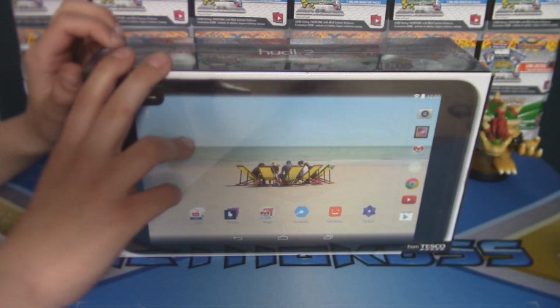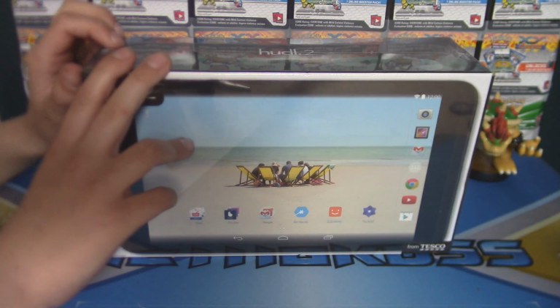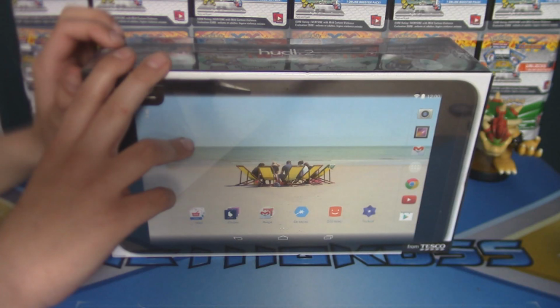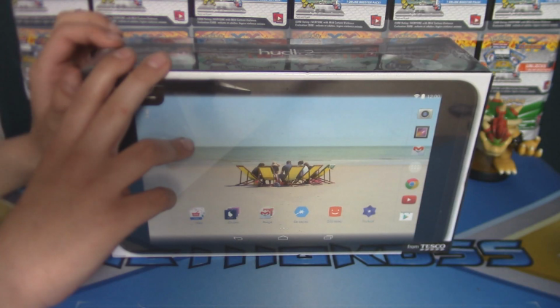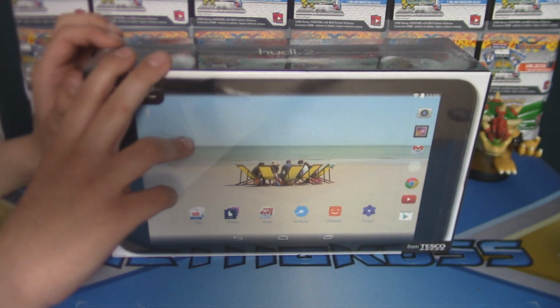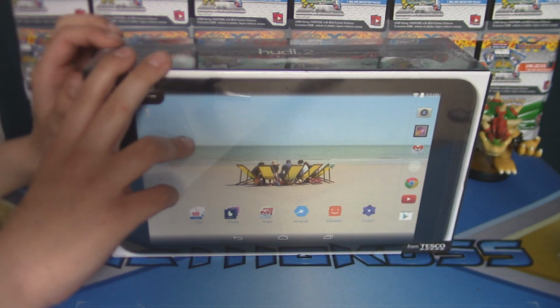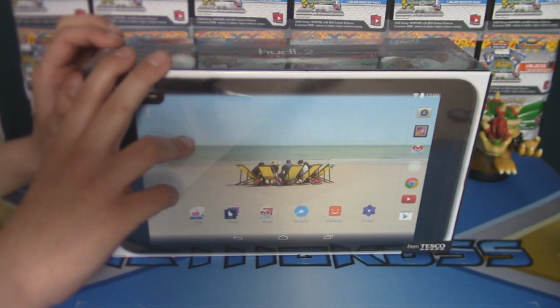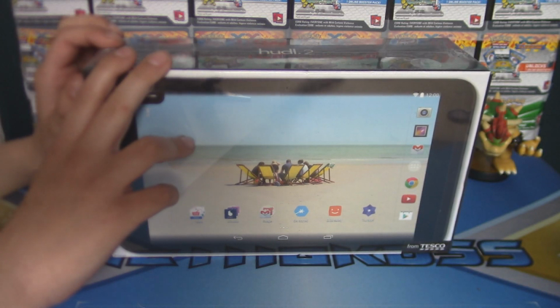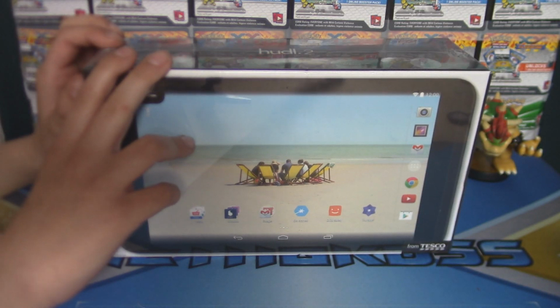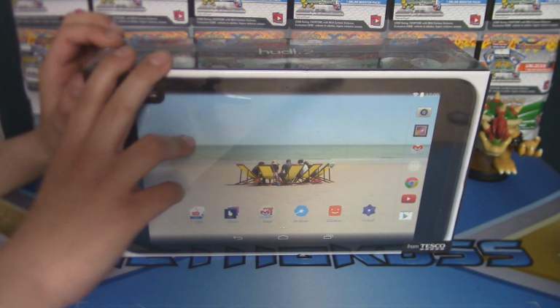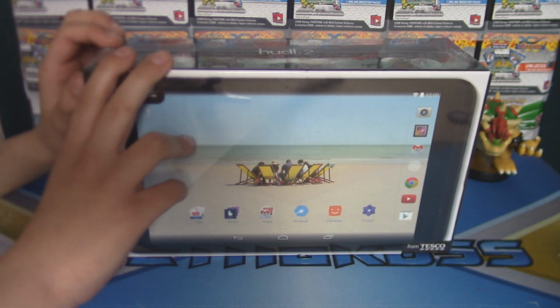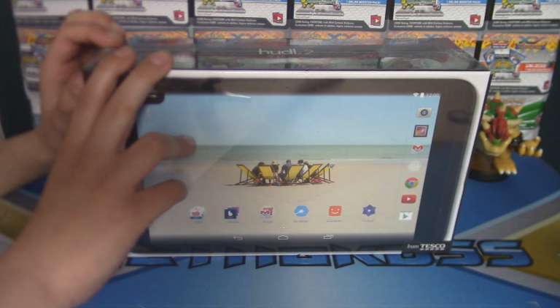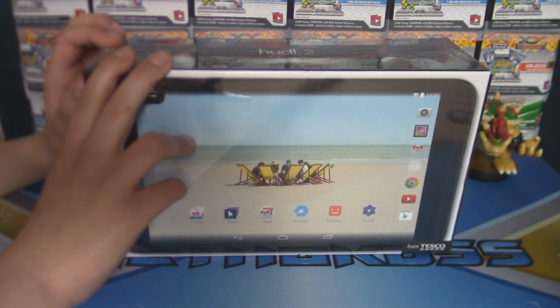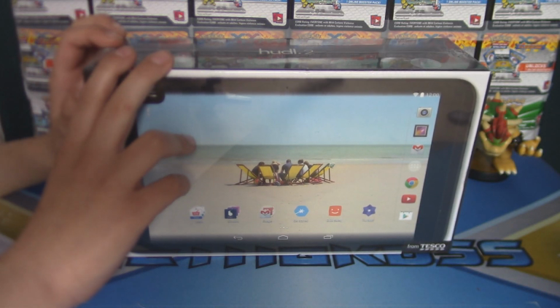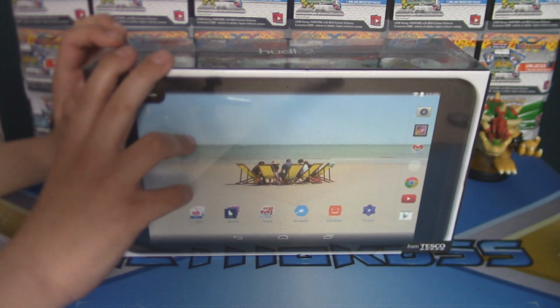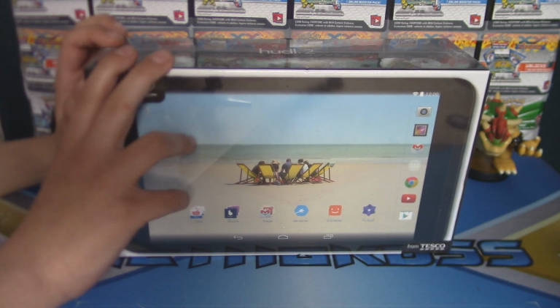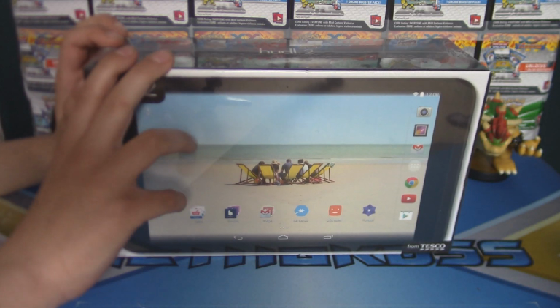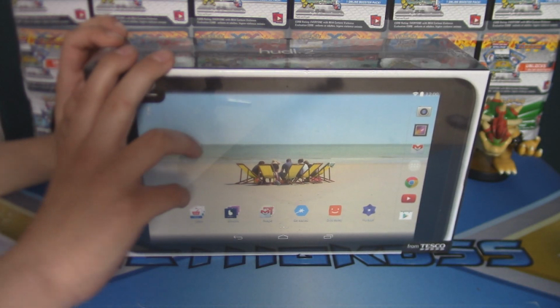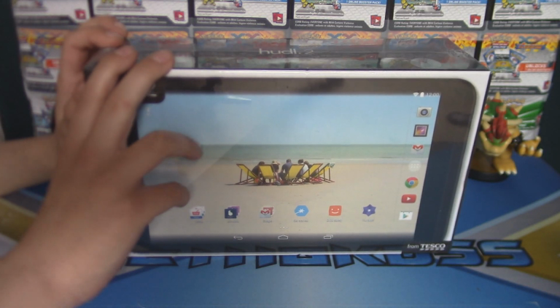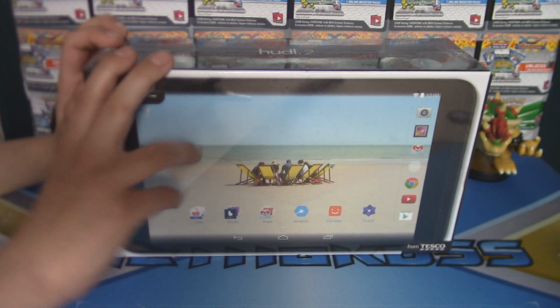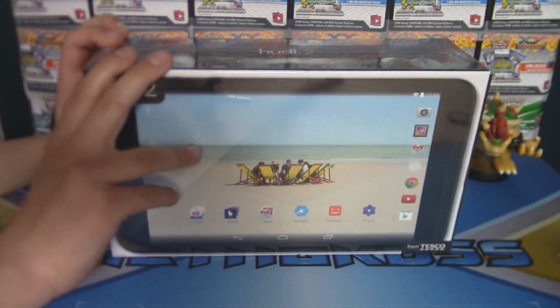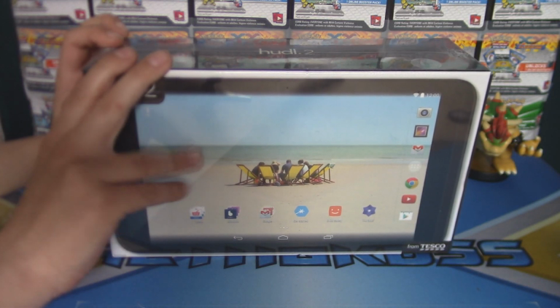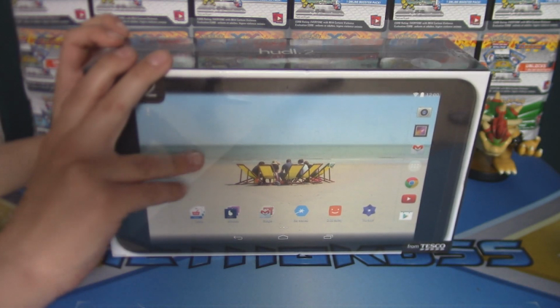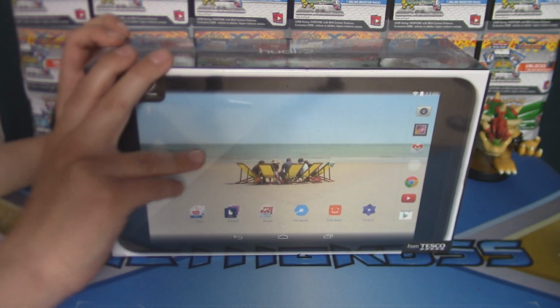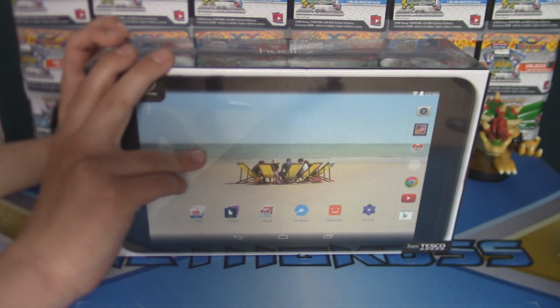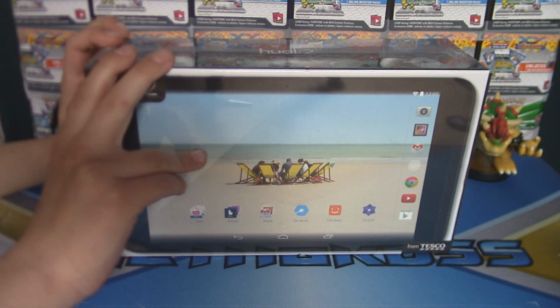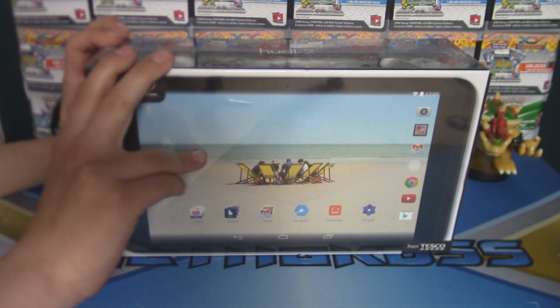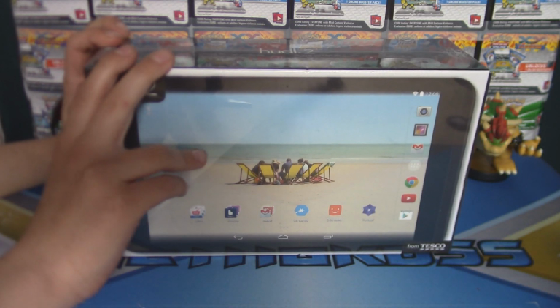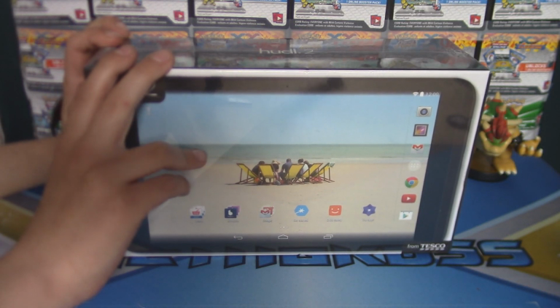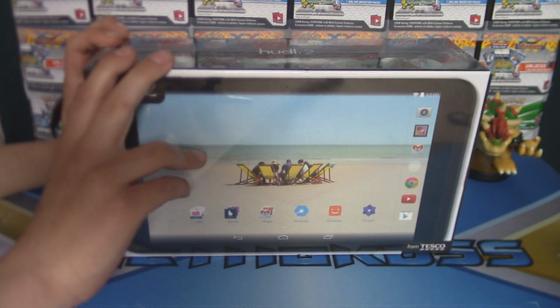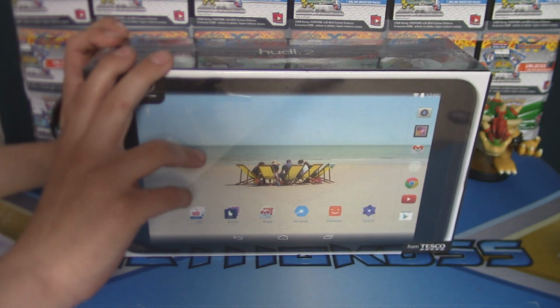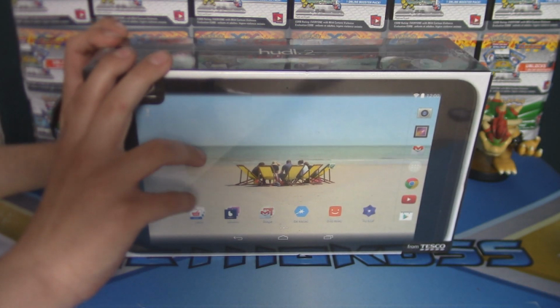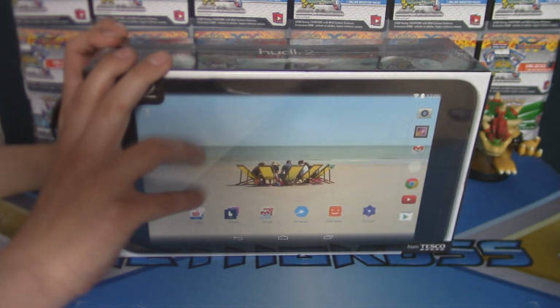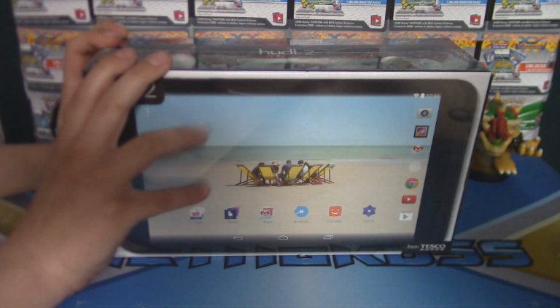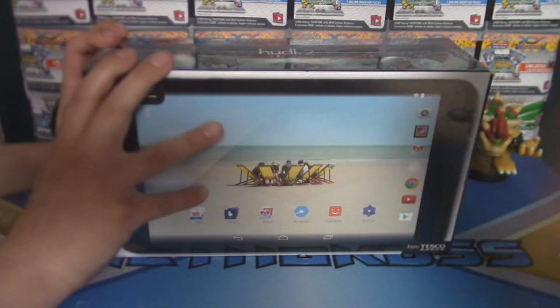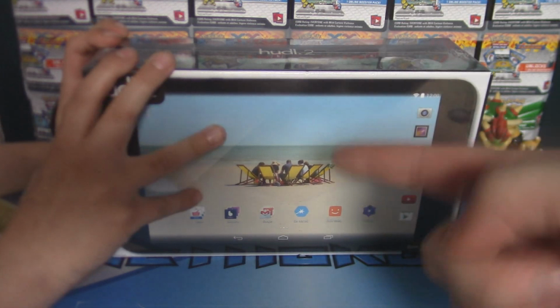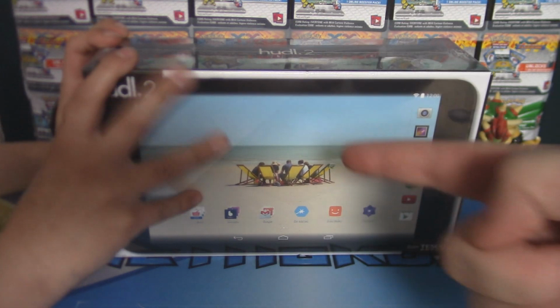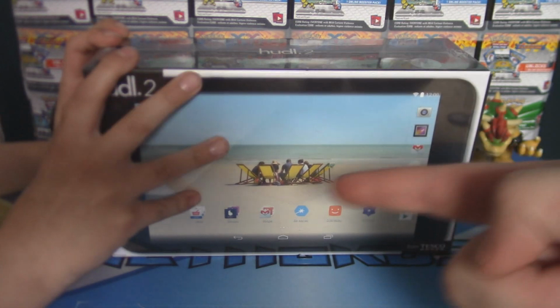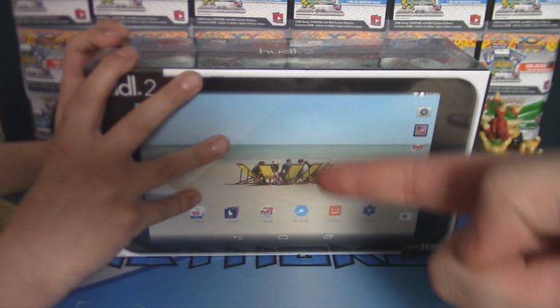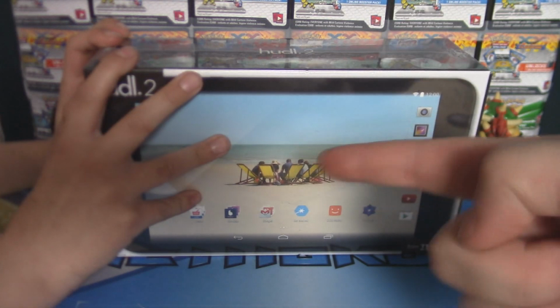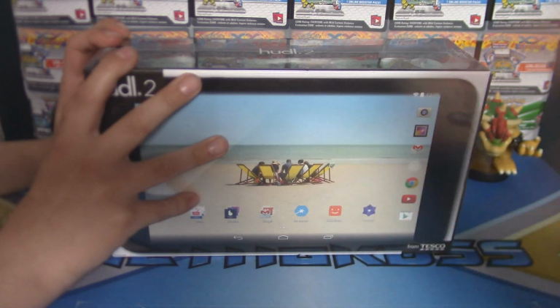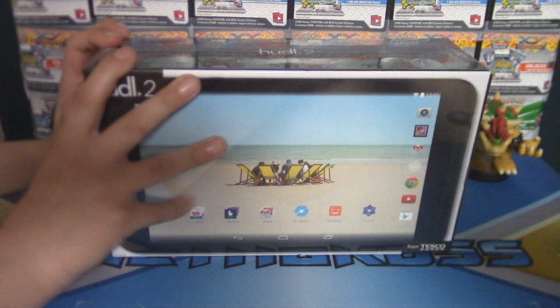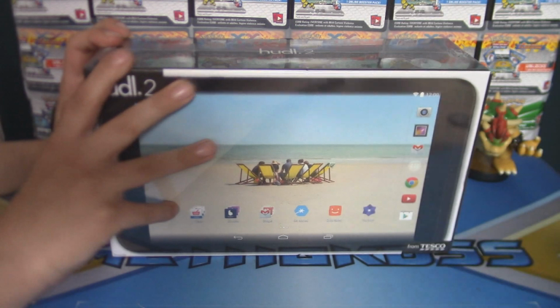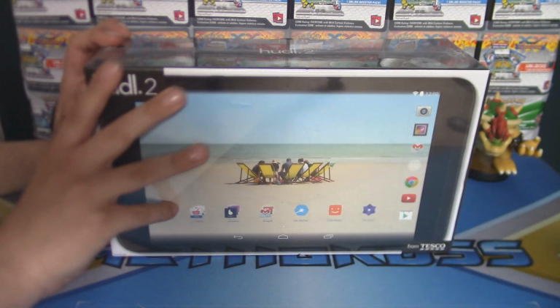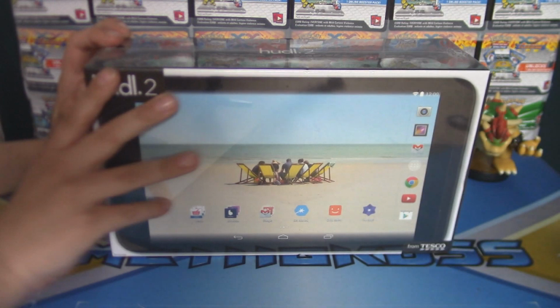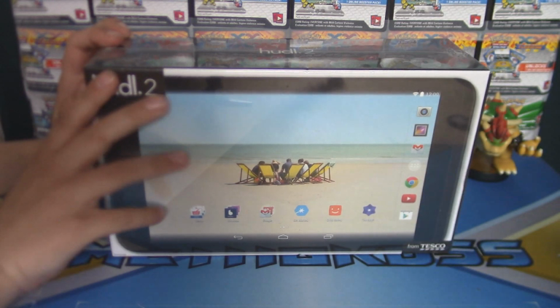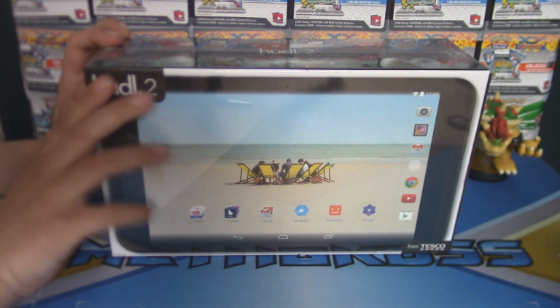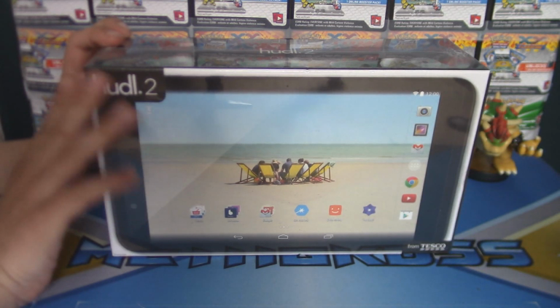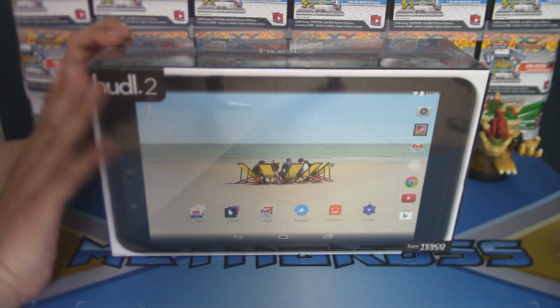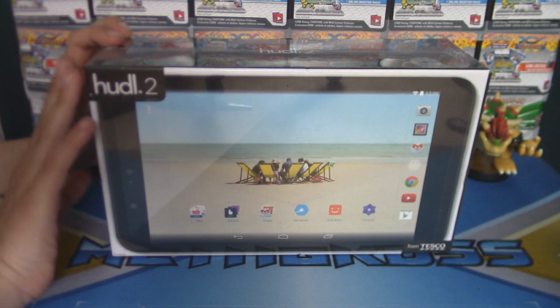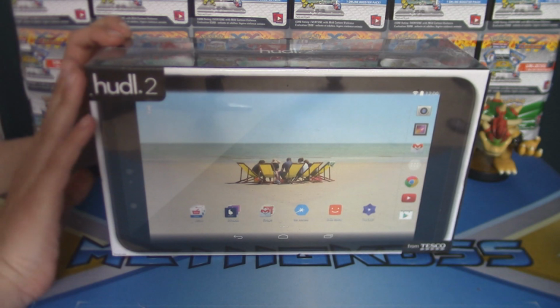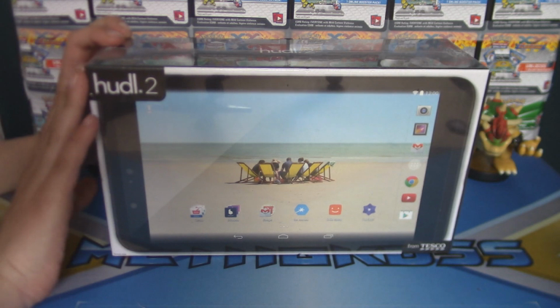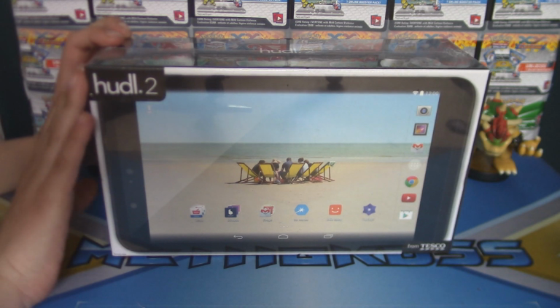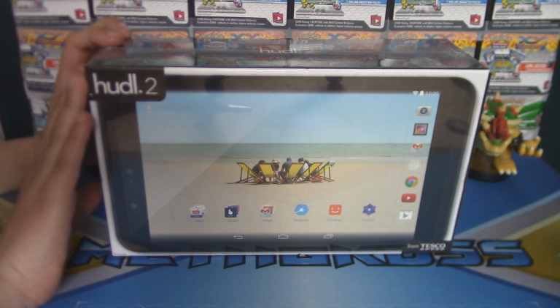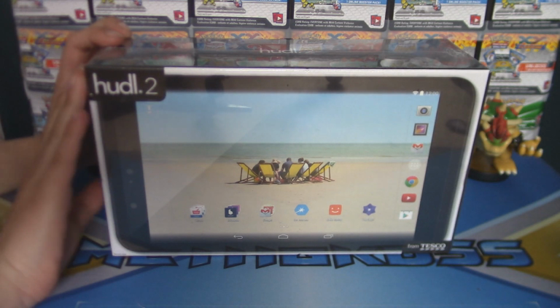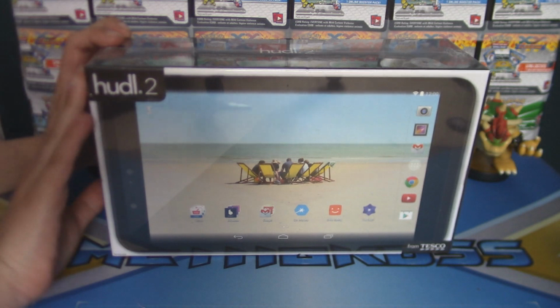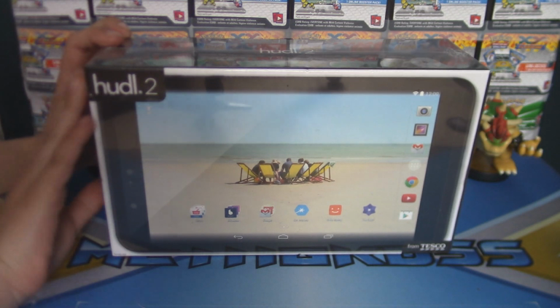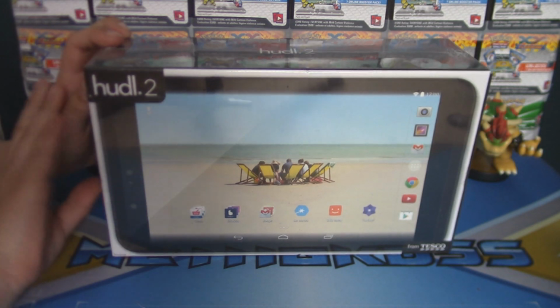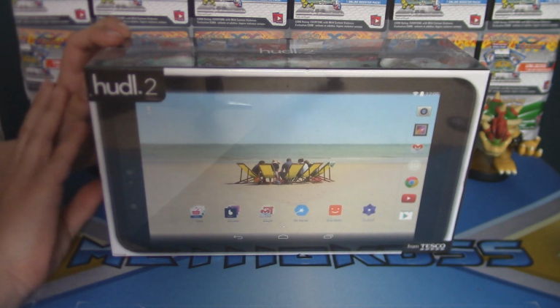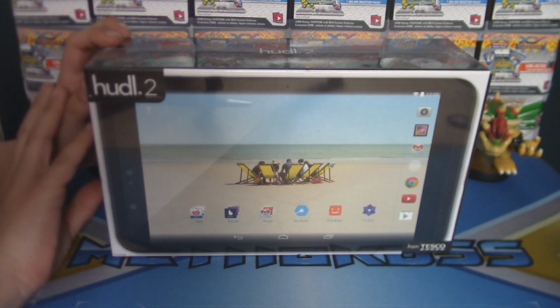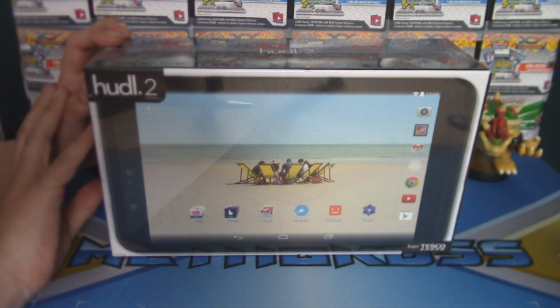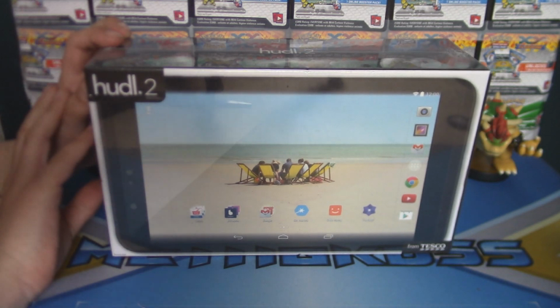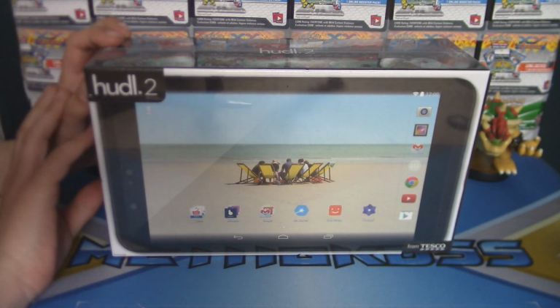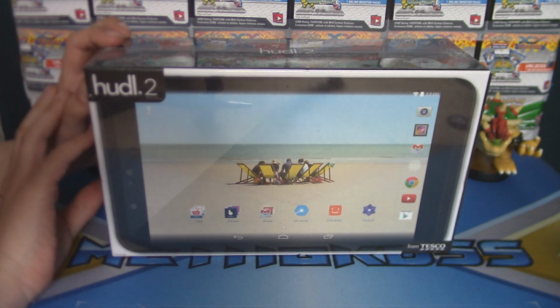Hey guys, I'm Otto from Everything Amiibo. Unboxing the Hudl 2 with little bro and little sis.